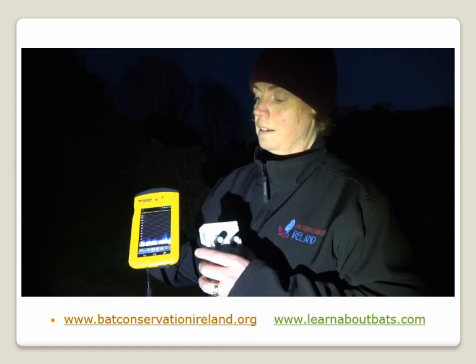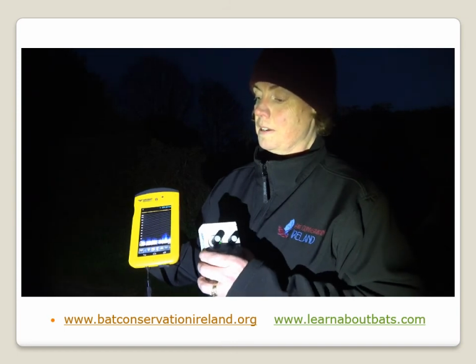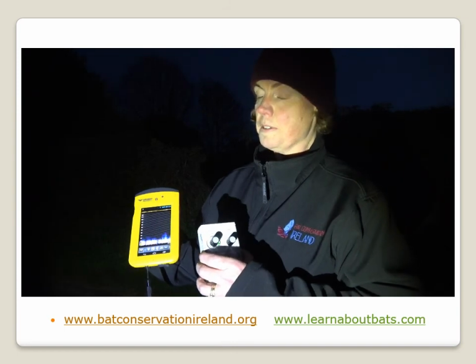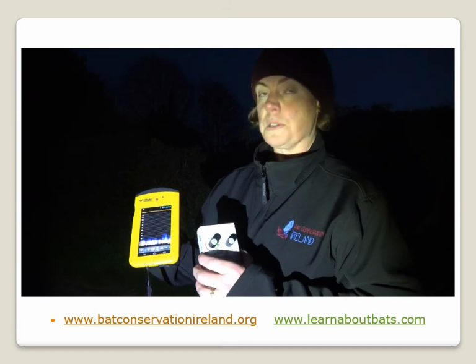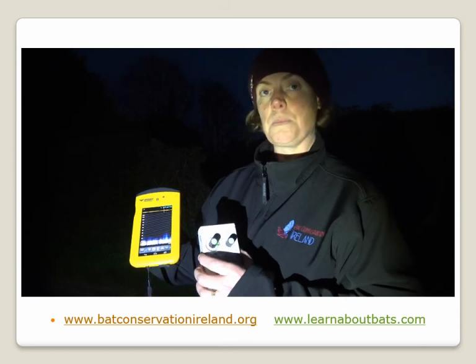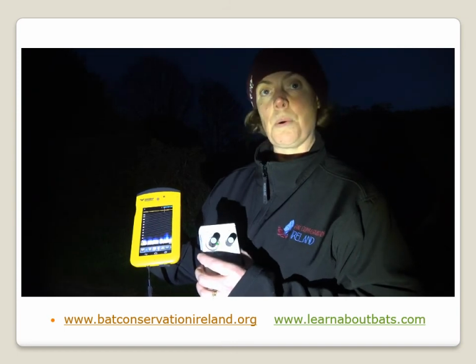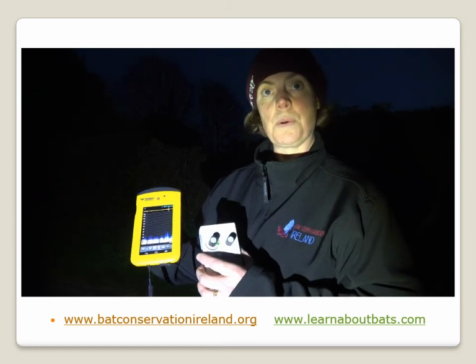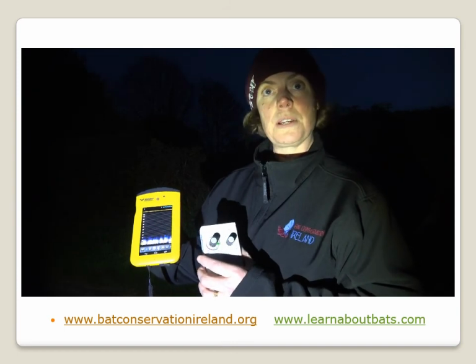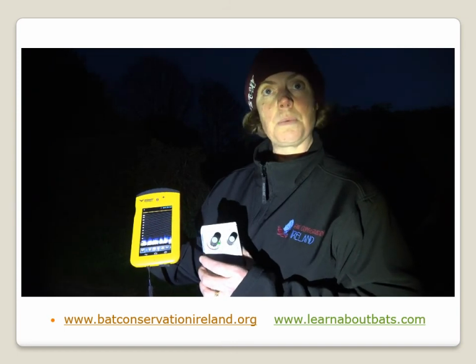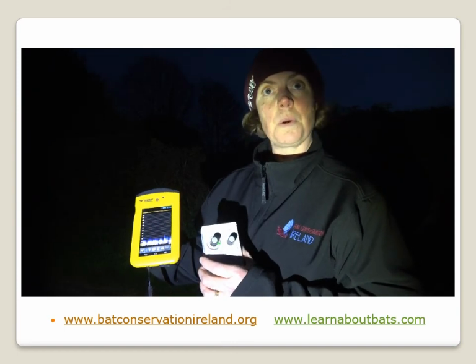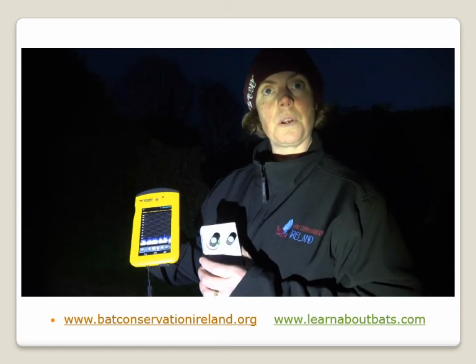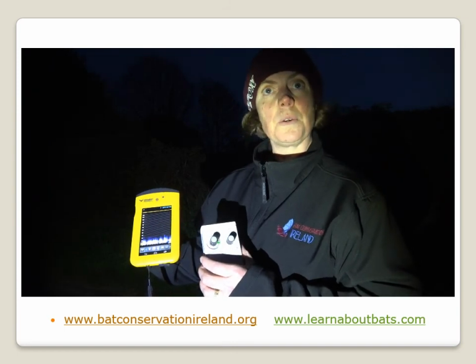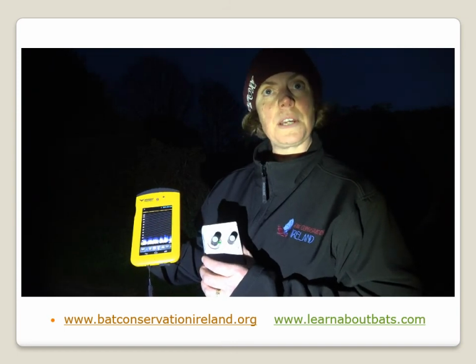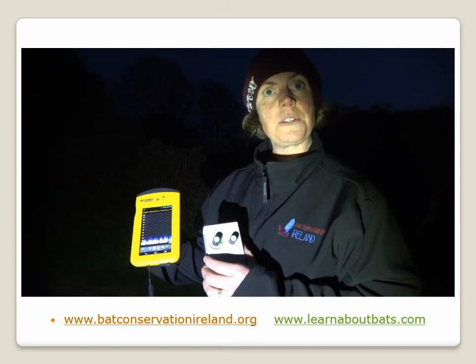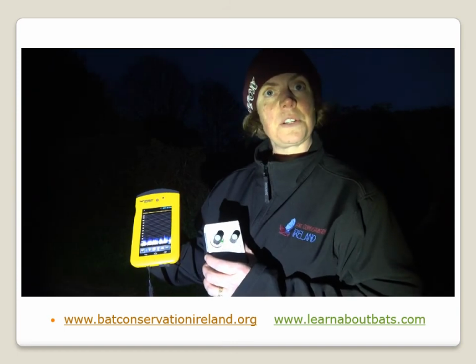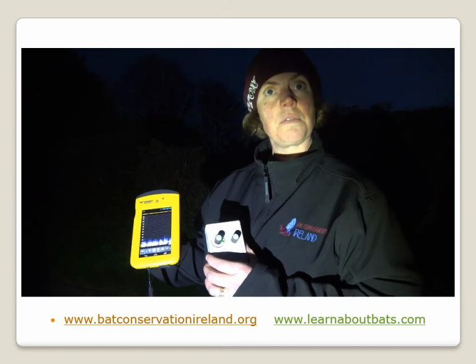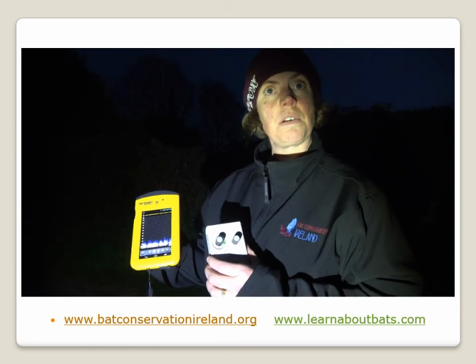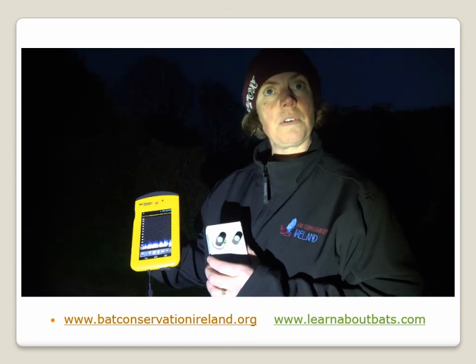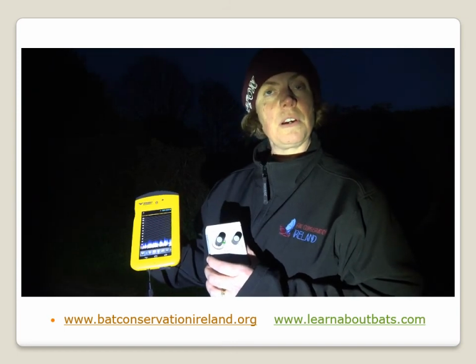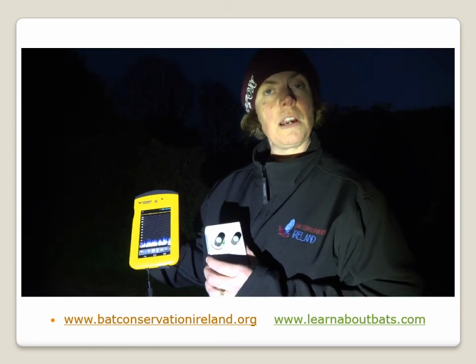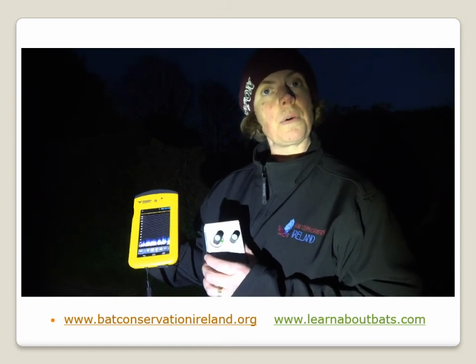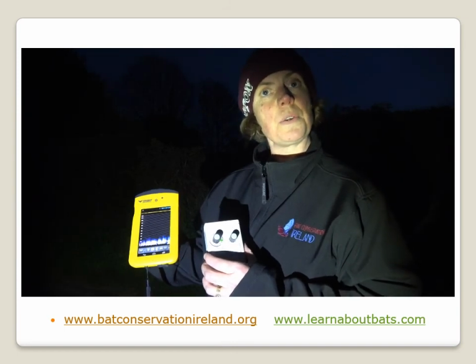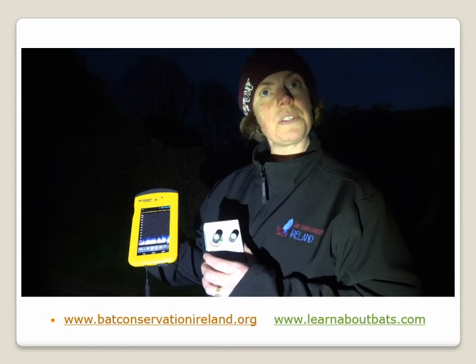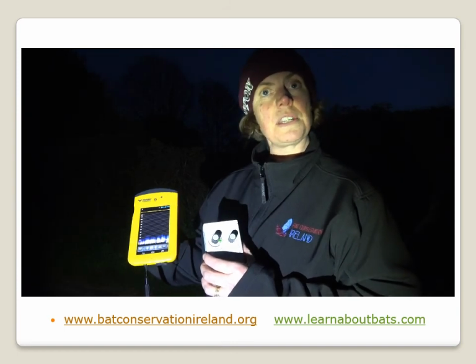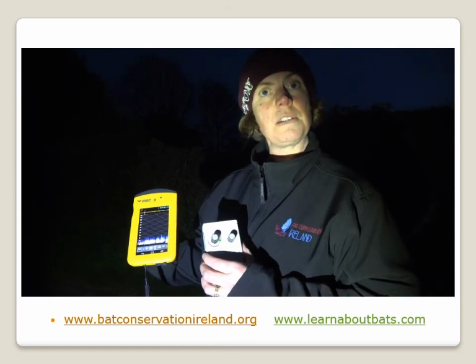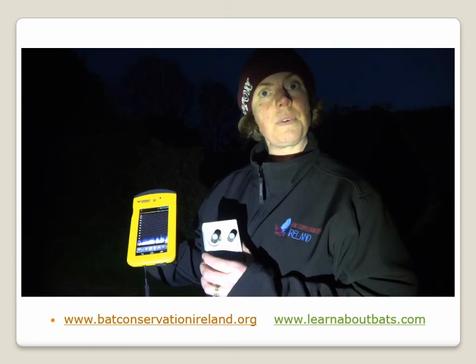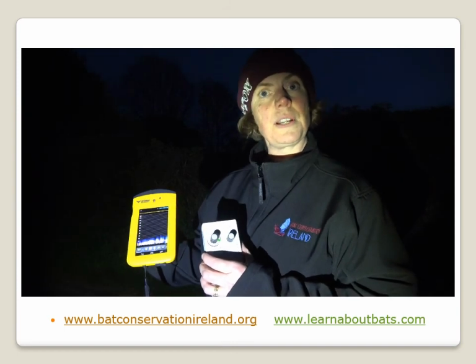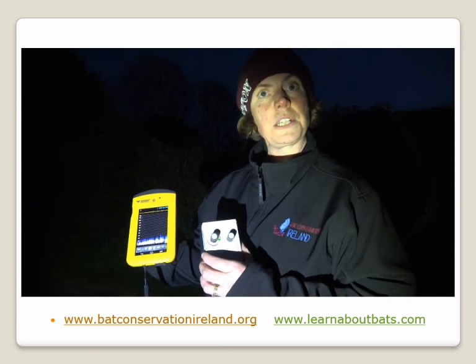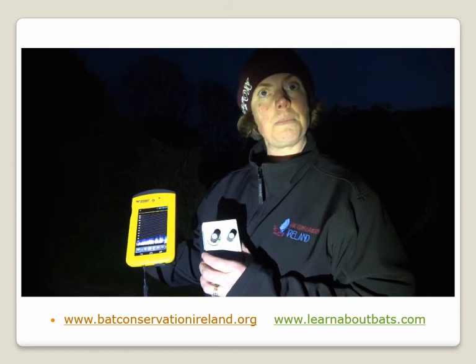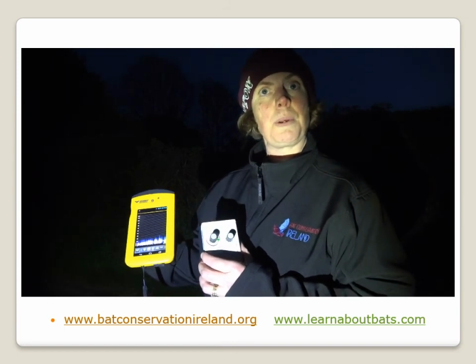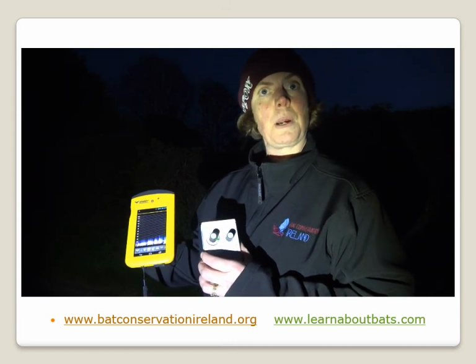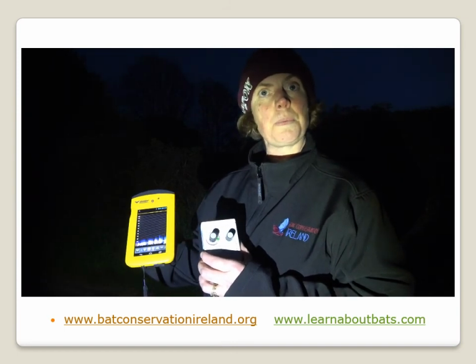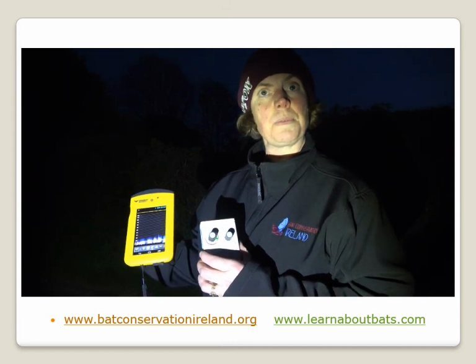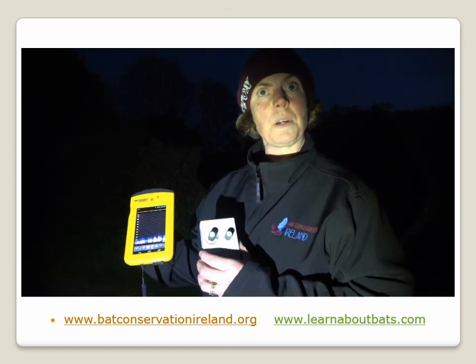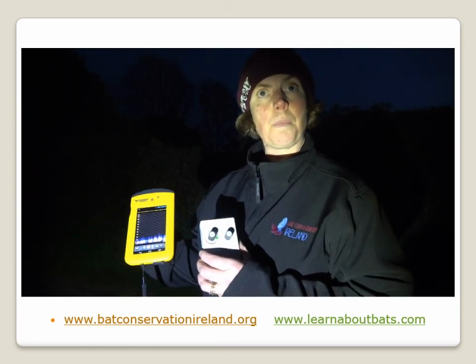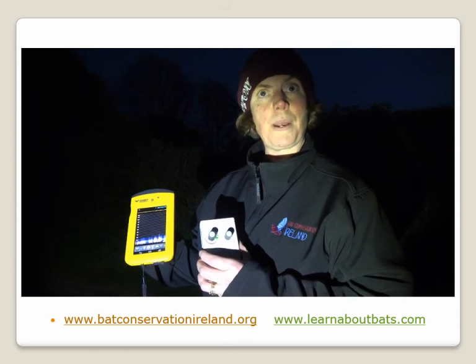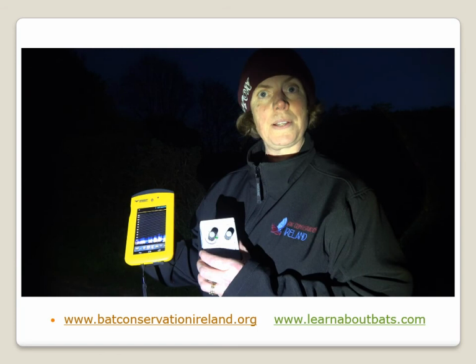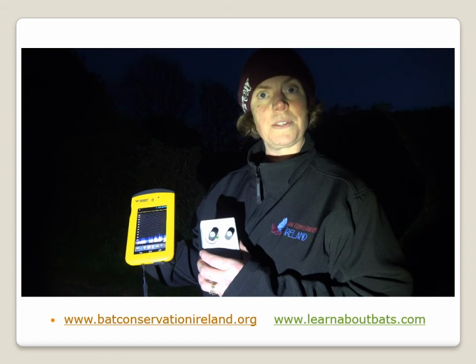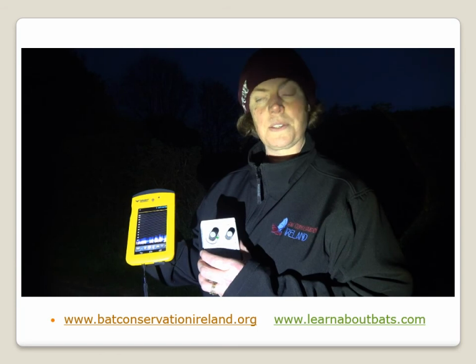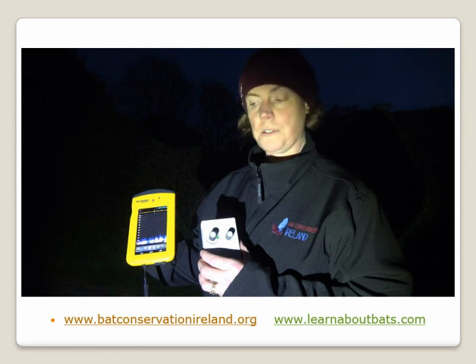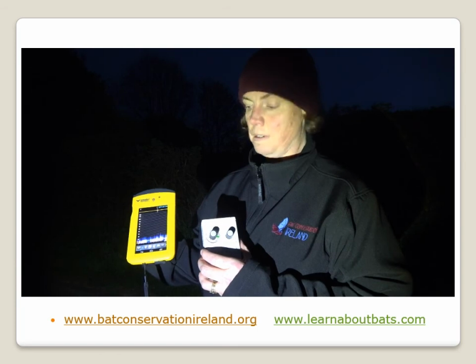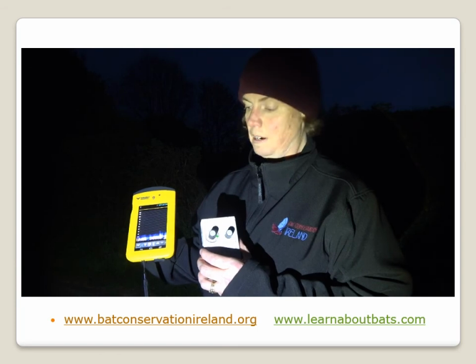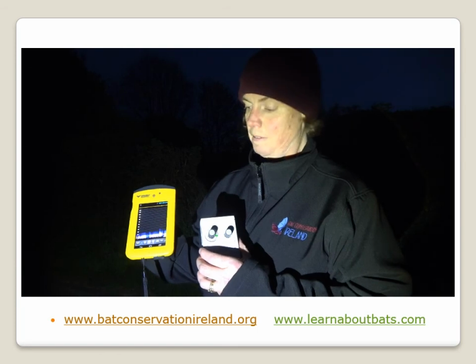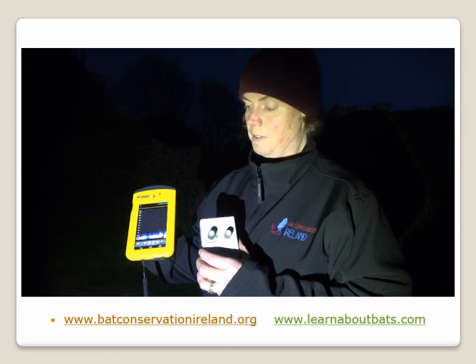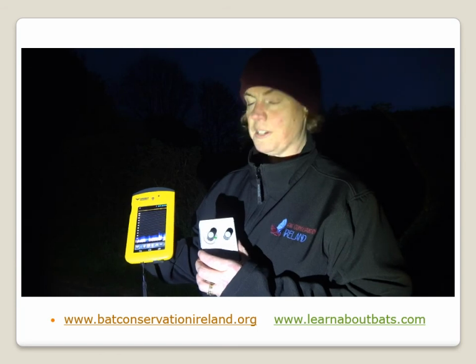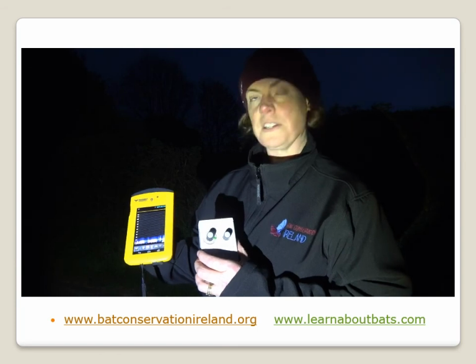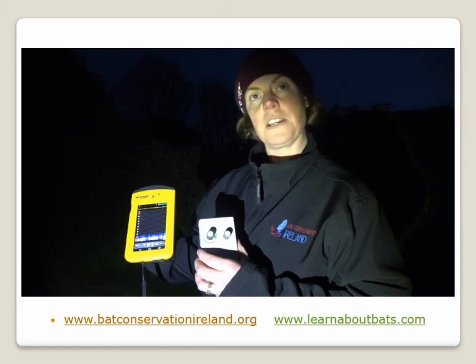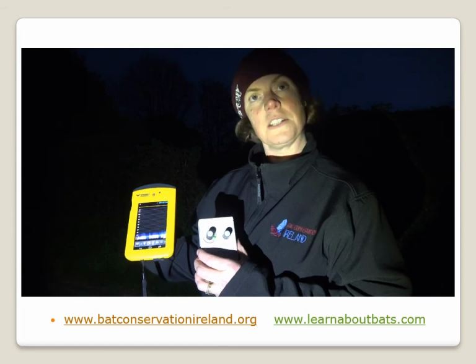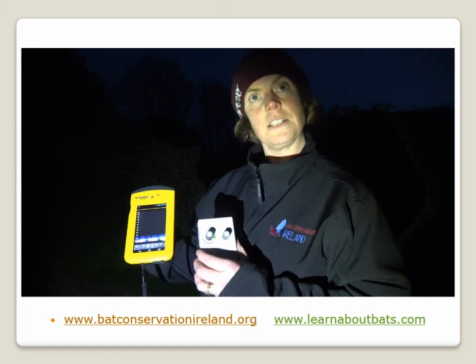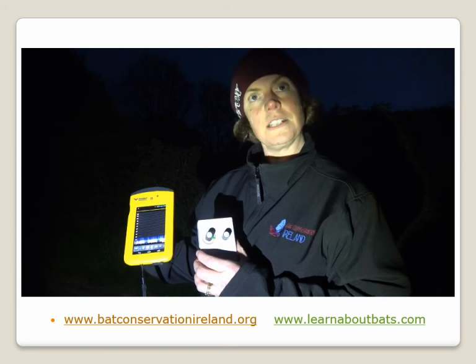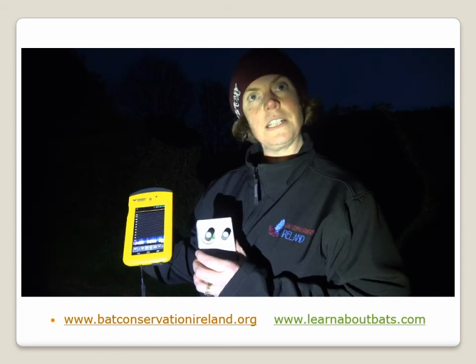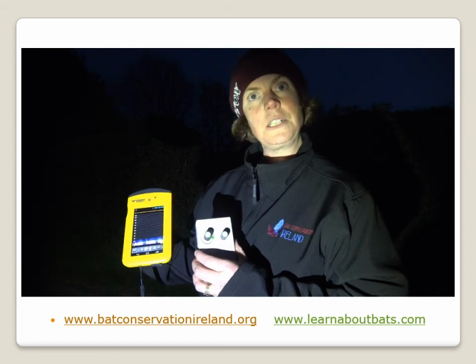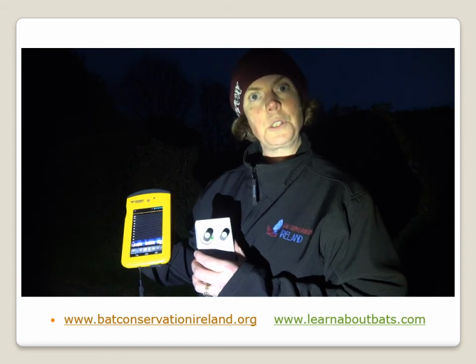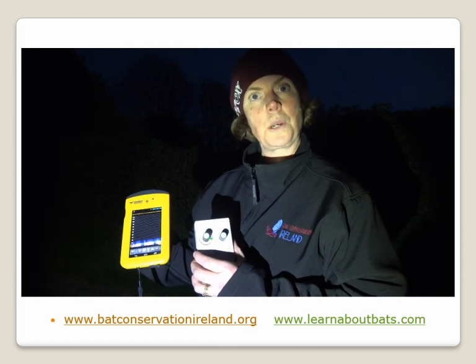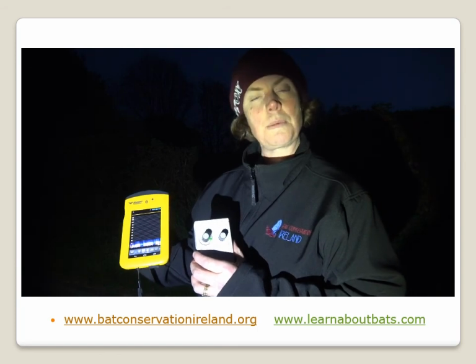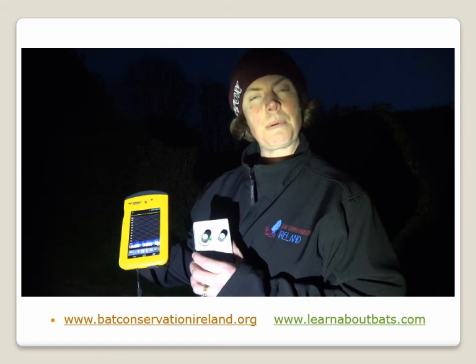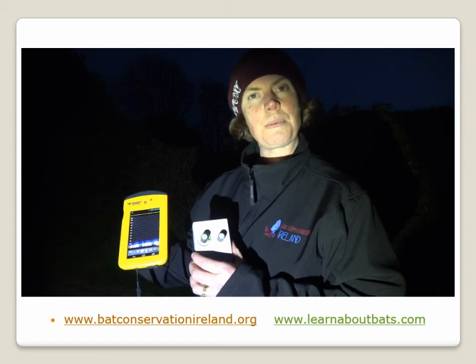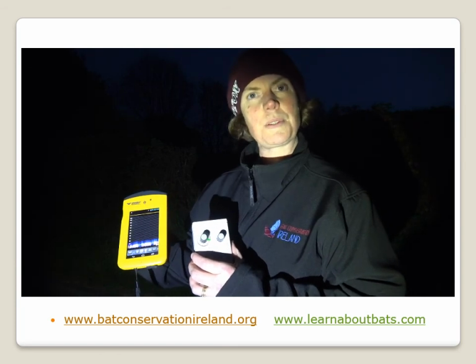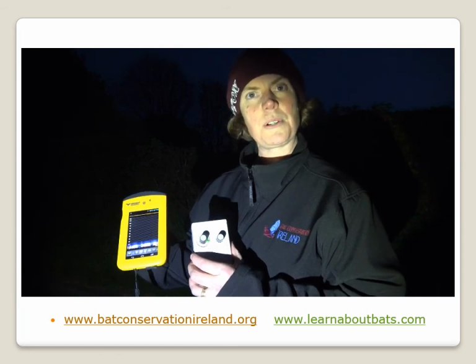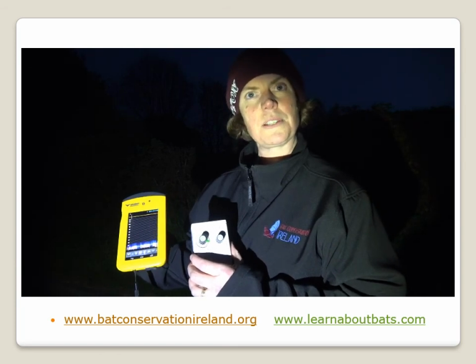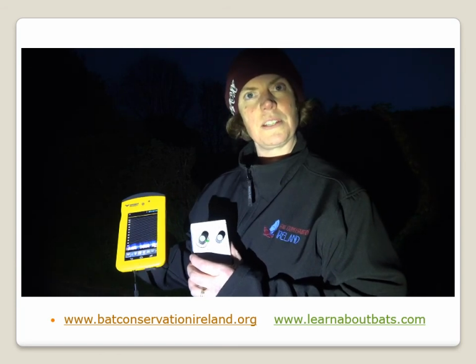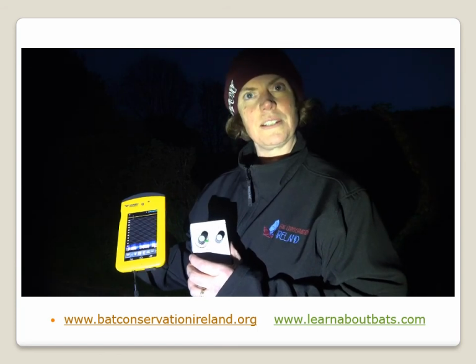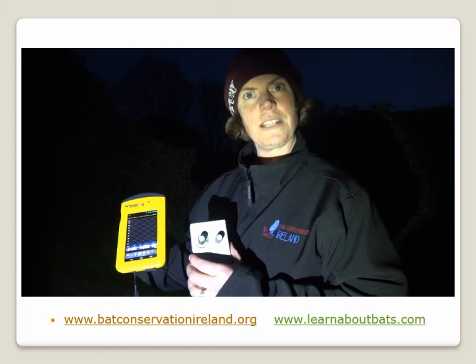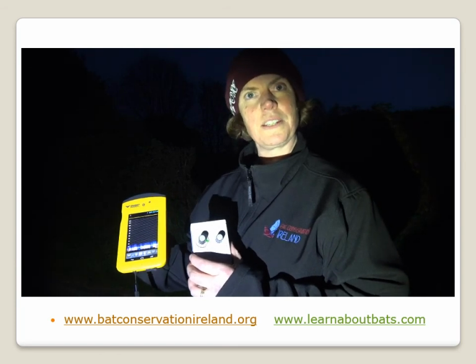So tomorrow night we're going to go down to the river and see if we can pick up some Daubenton's bats. For tonight, enjoy the pipistrelles. Thank you.